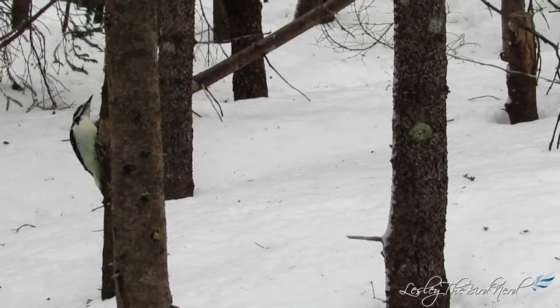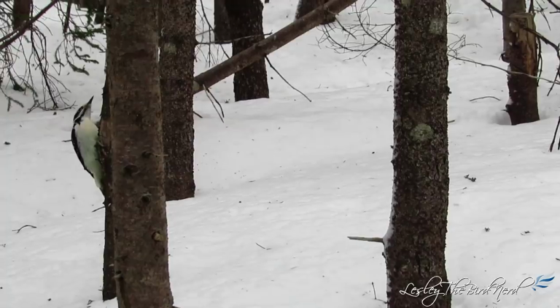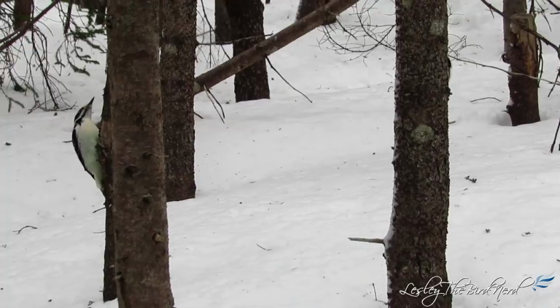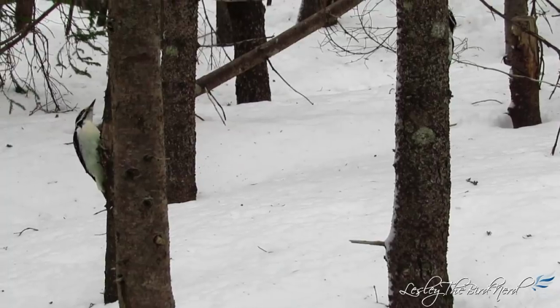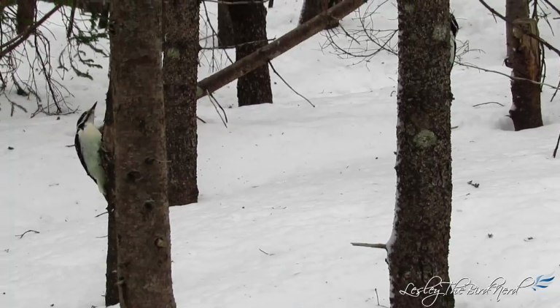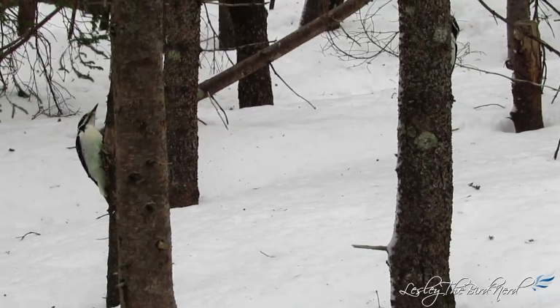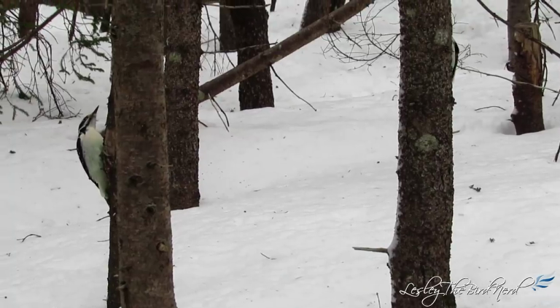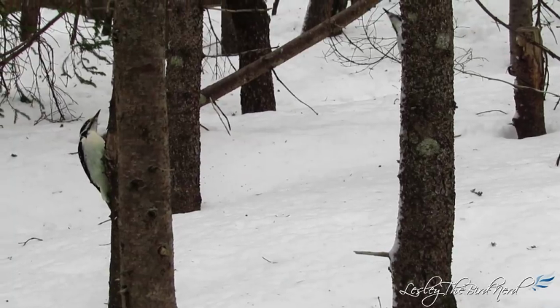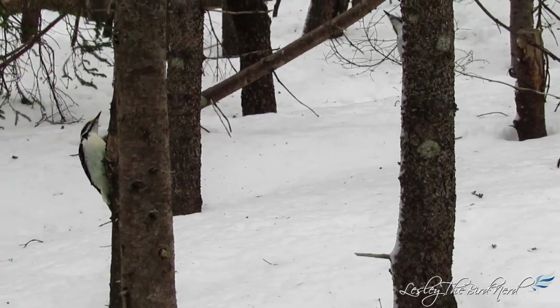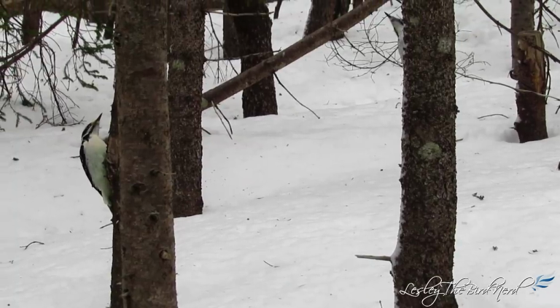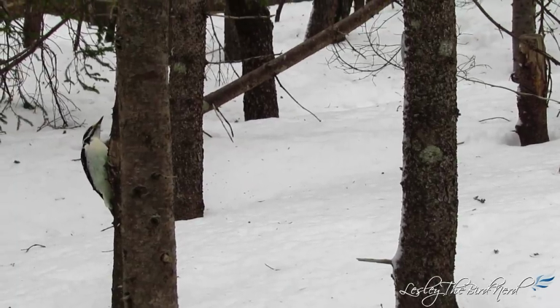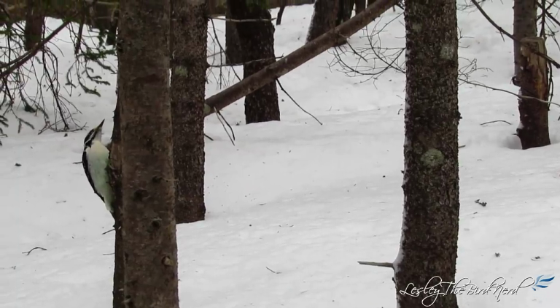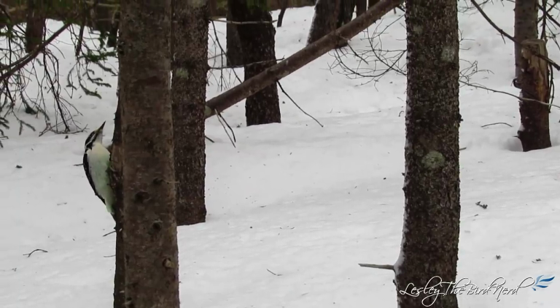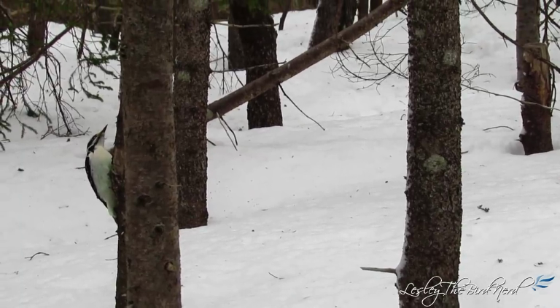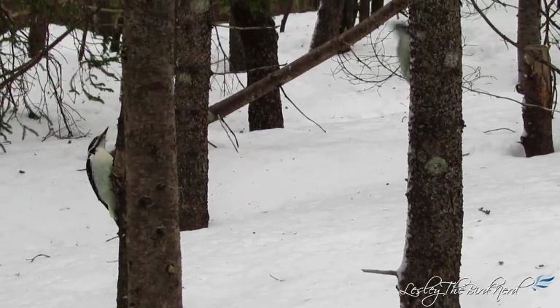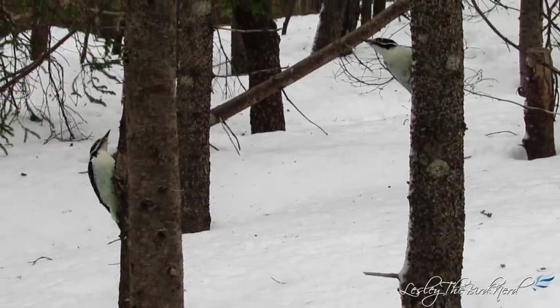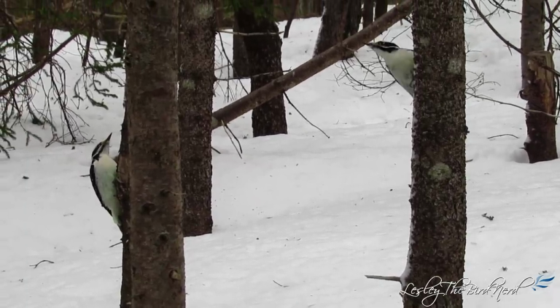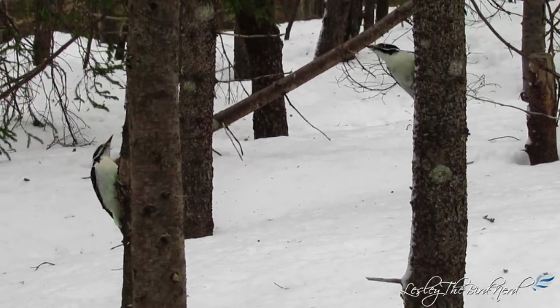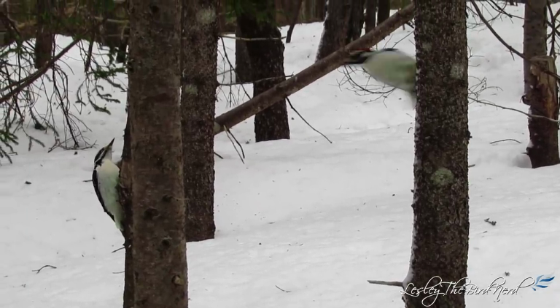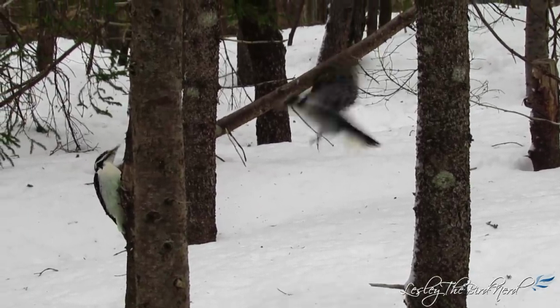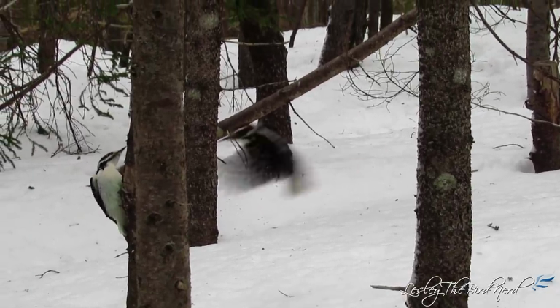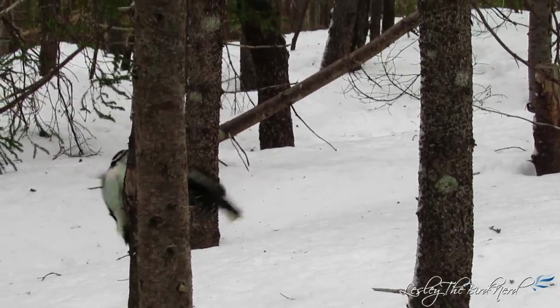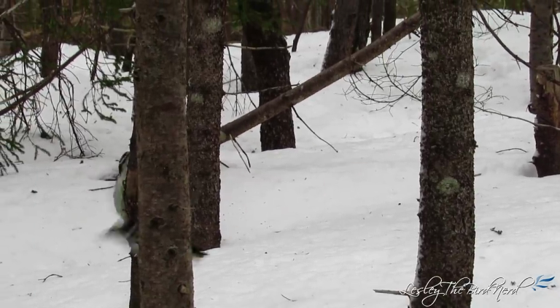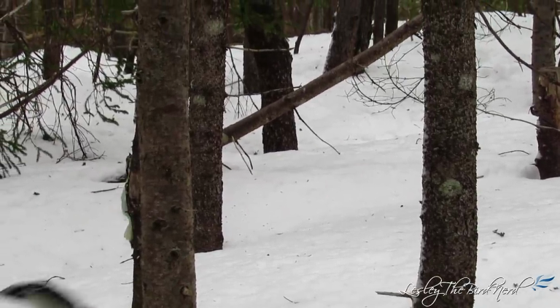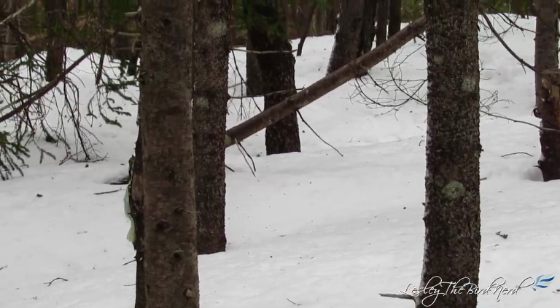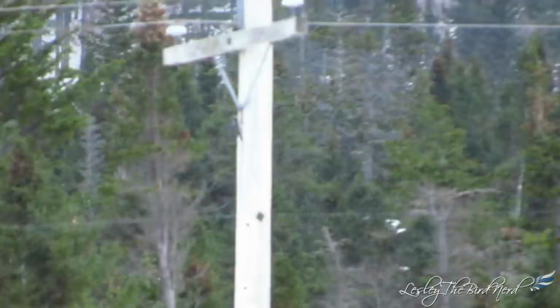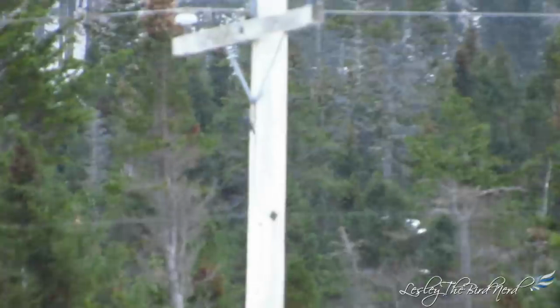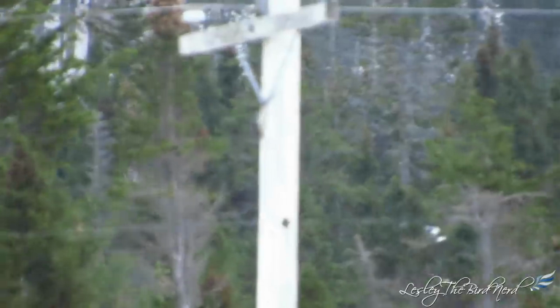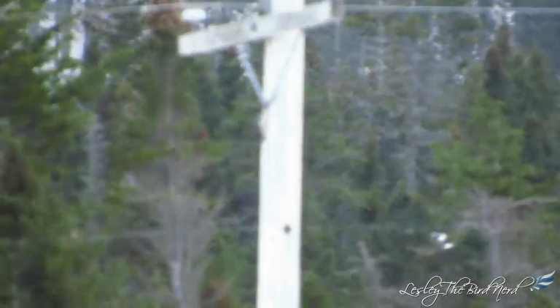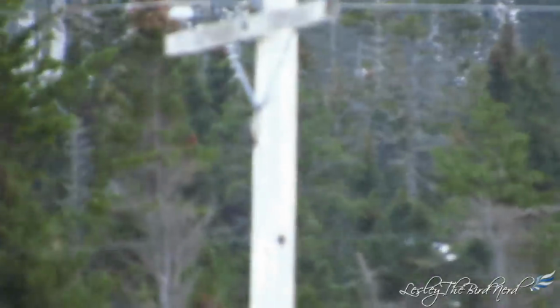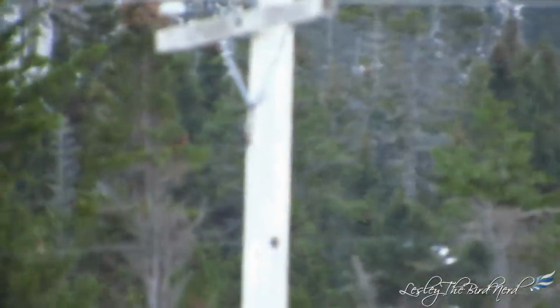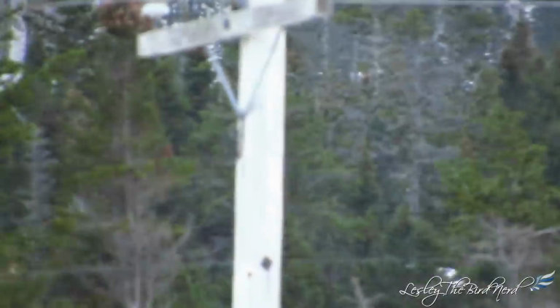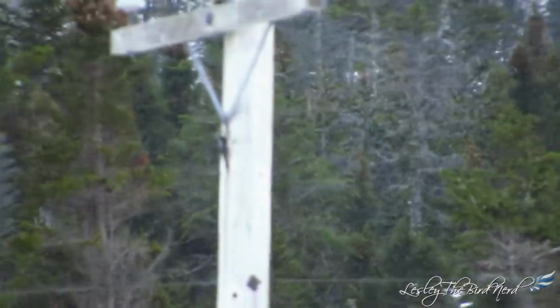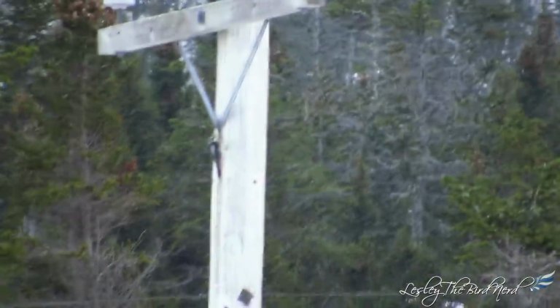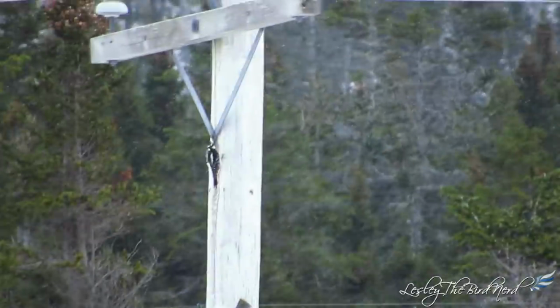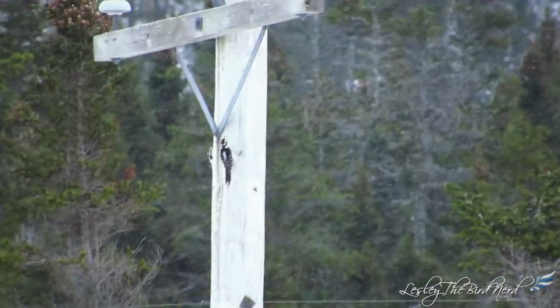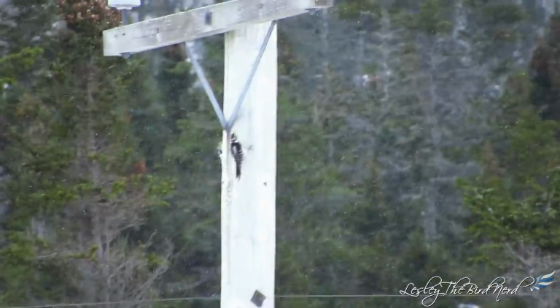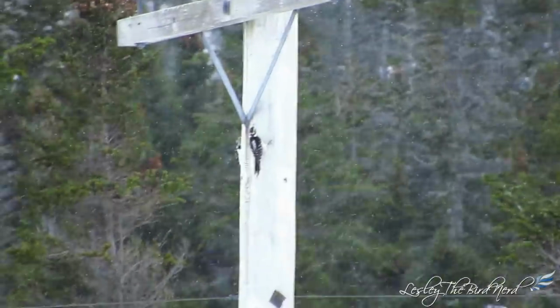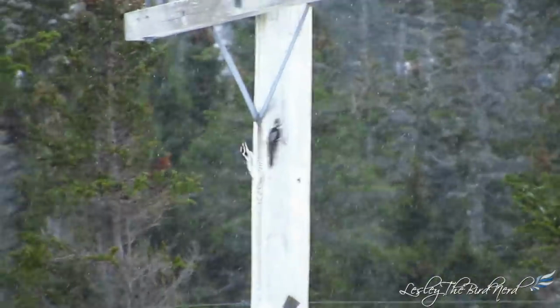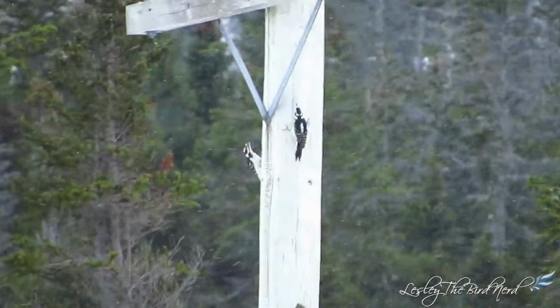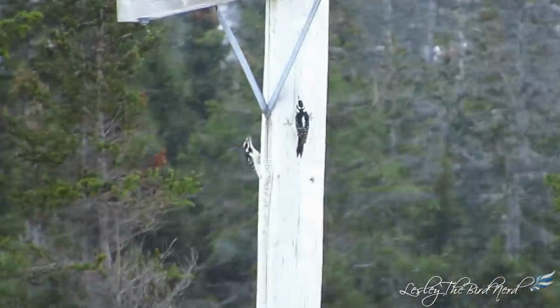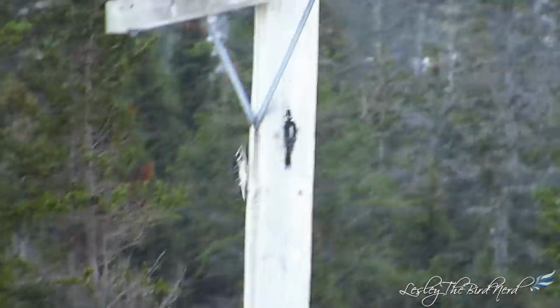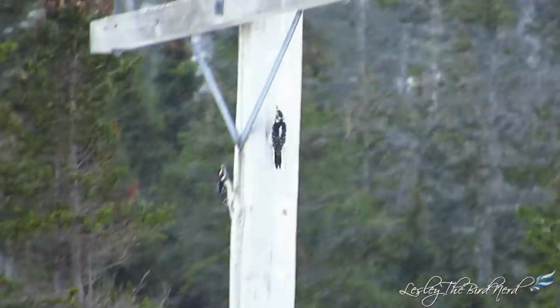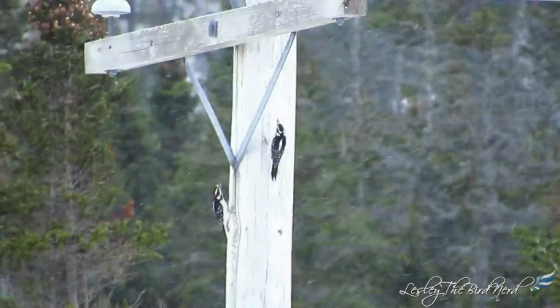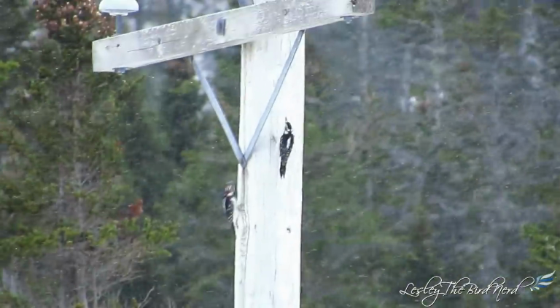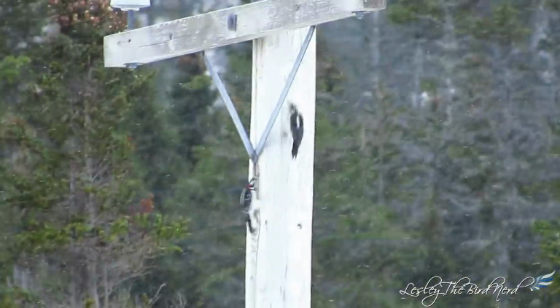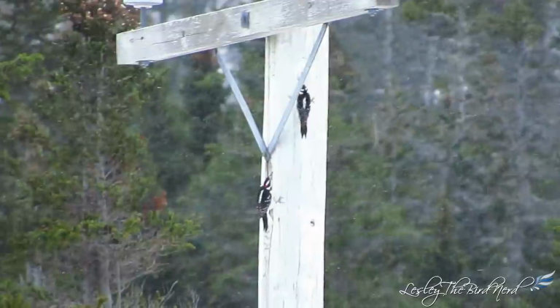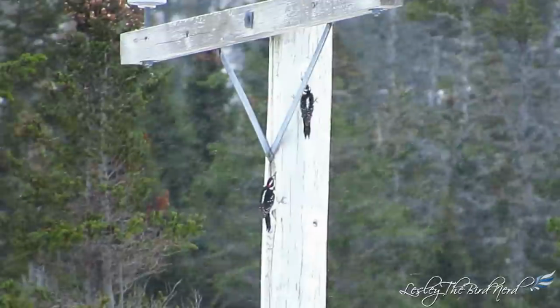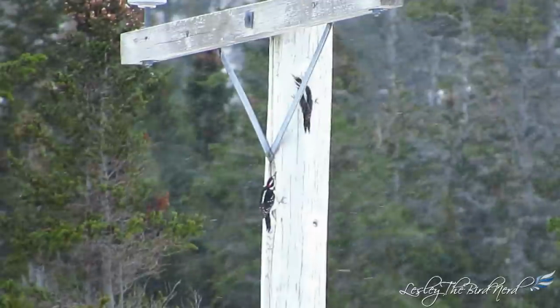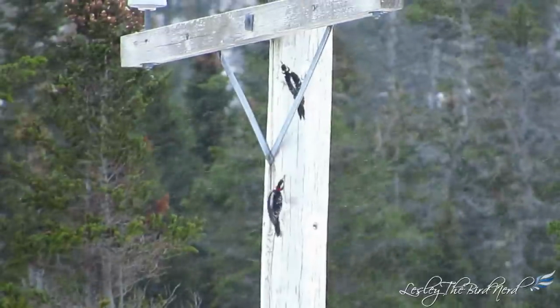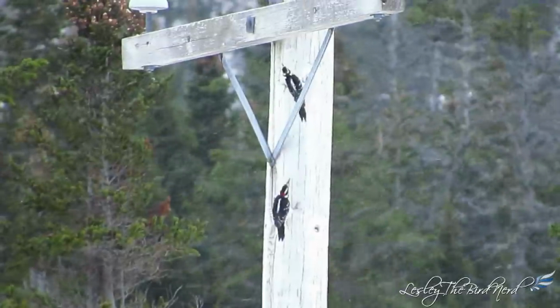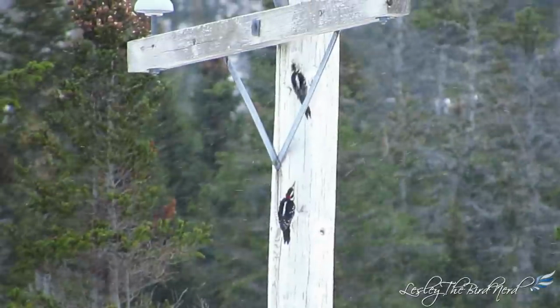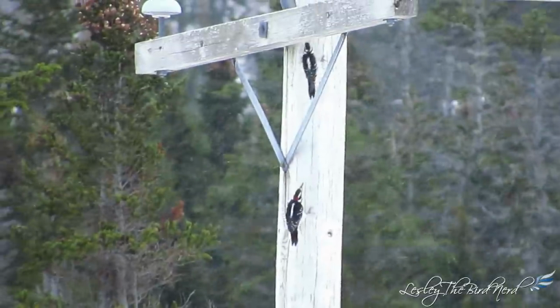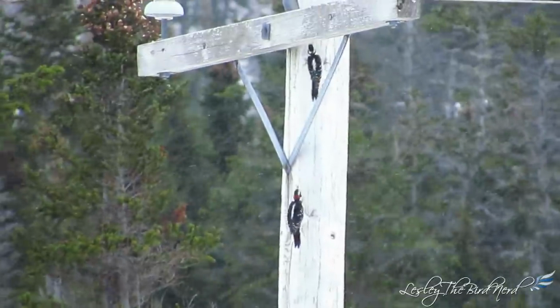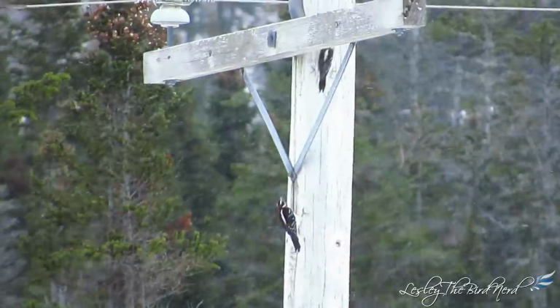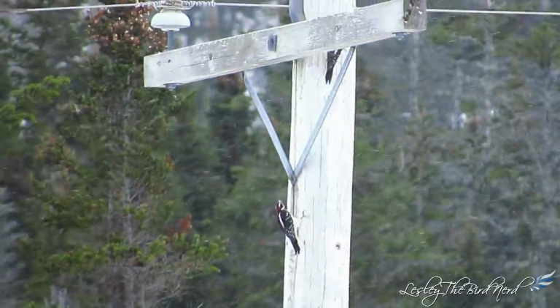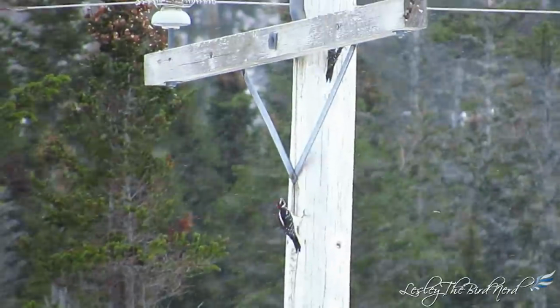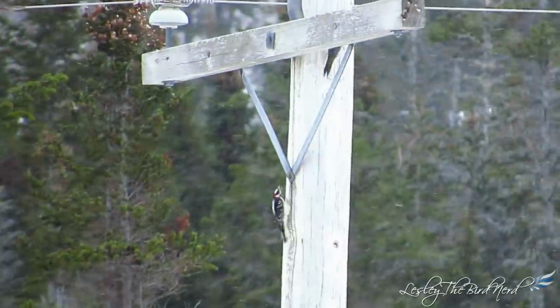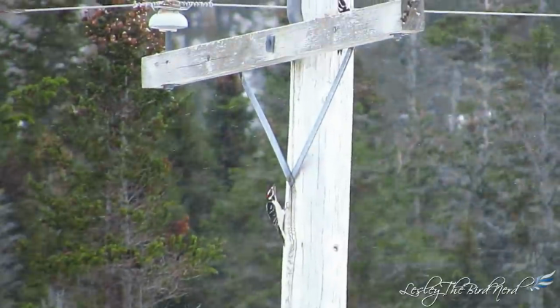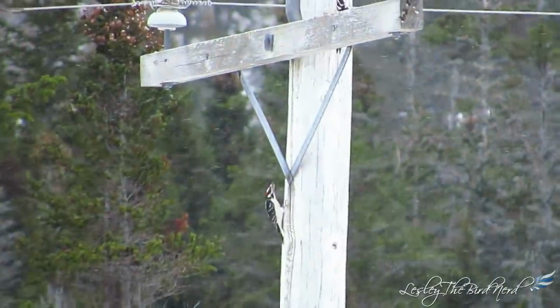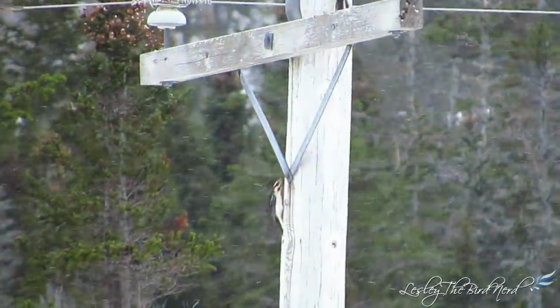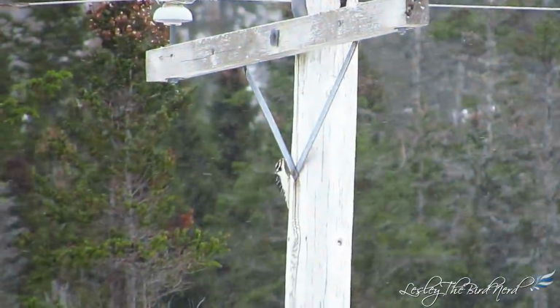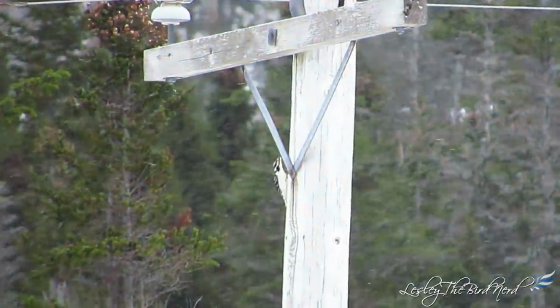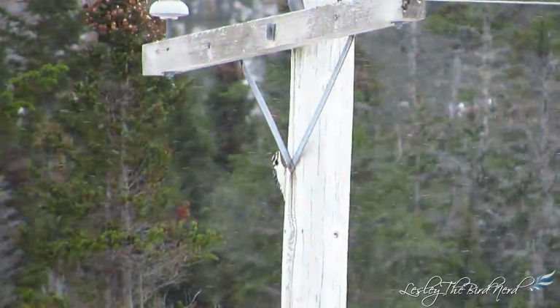Courting birds stretch out their necks, point their bills high, and bob their heads from side to side, flicking their wings as they circle a tree trunk.